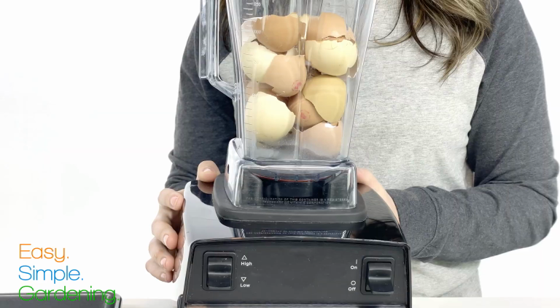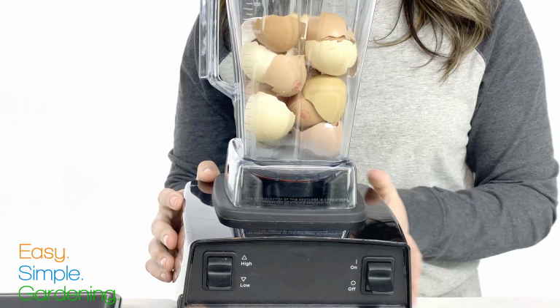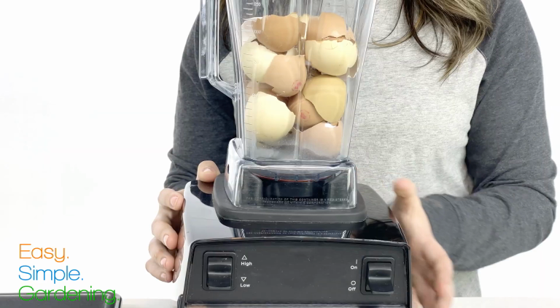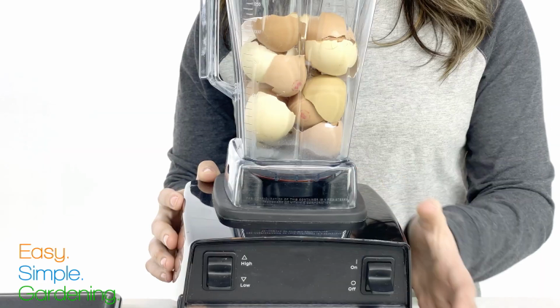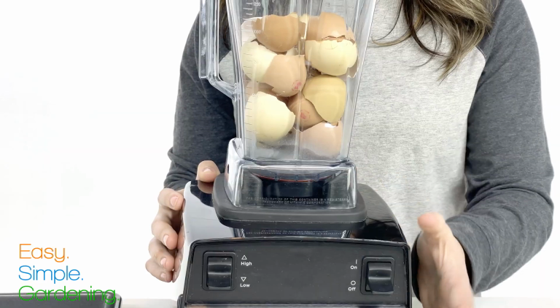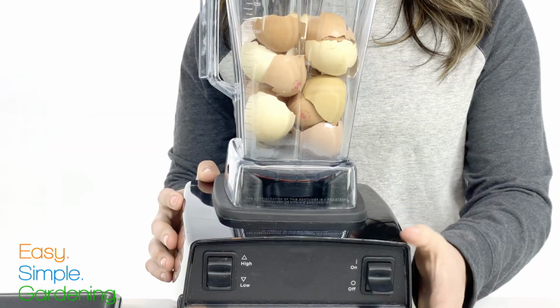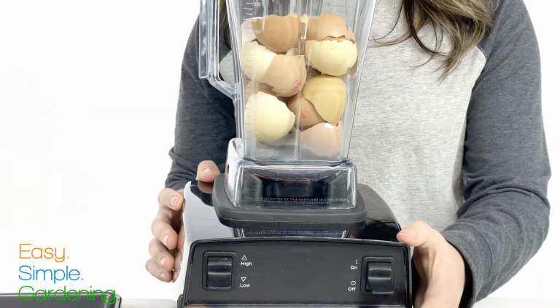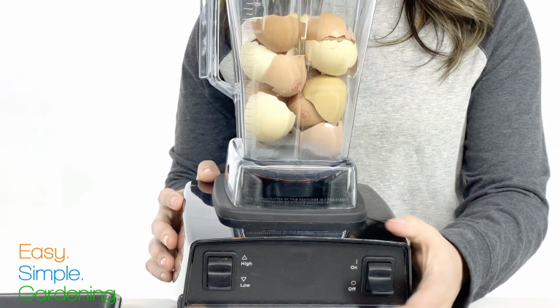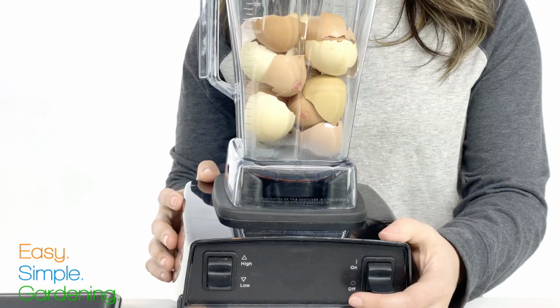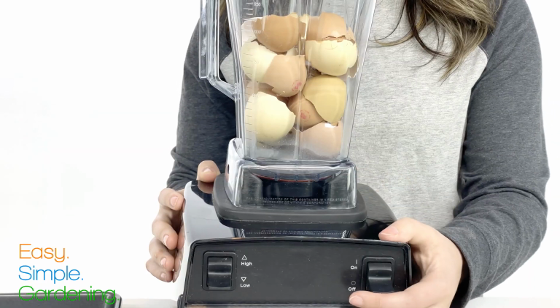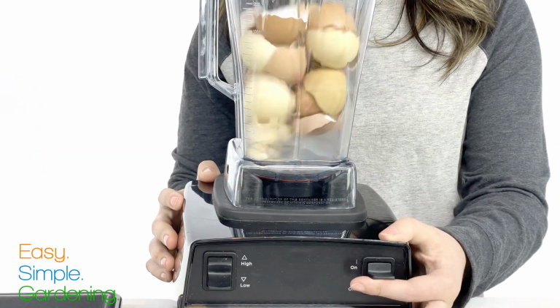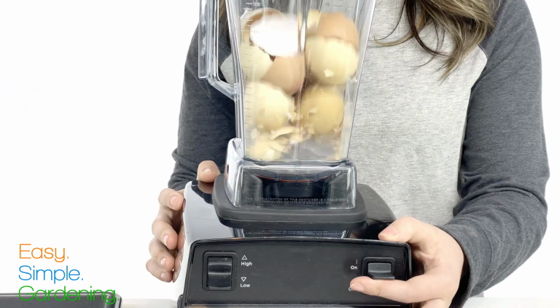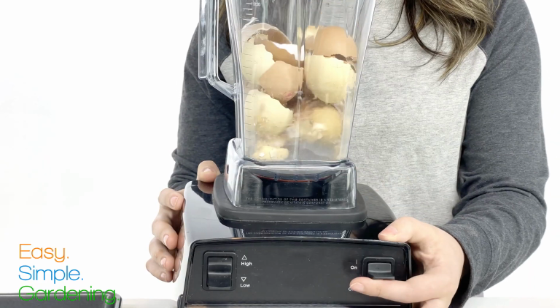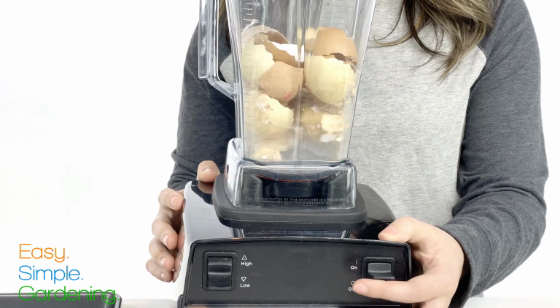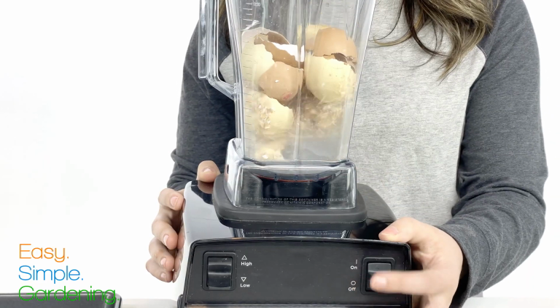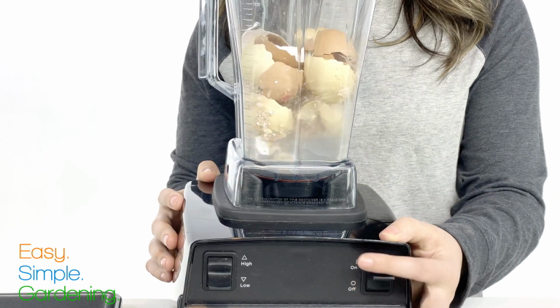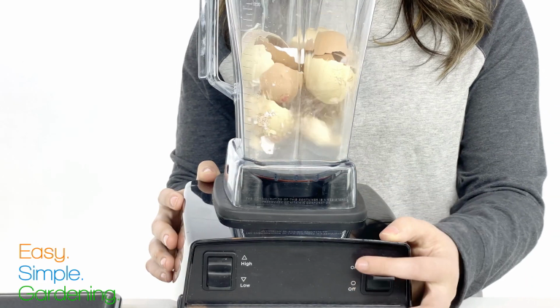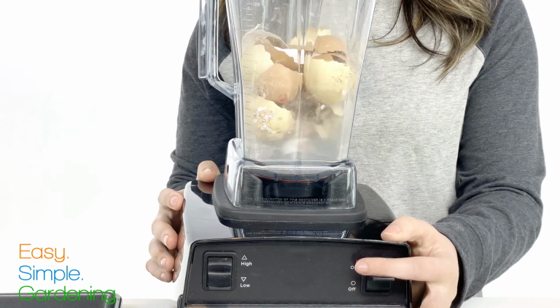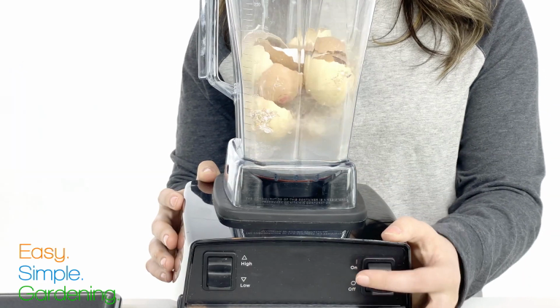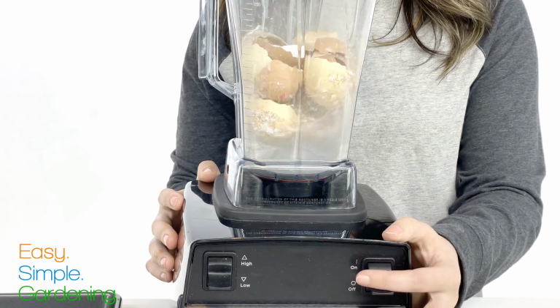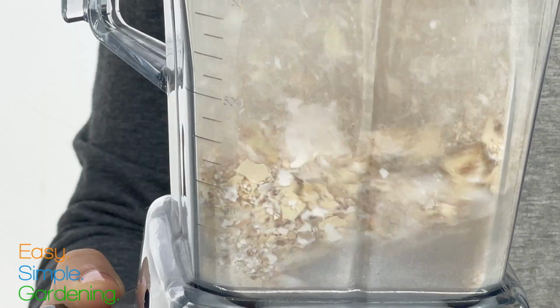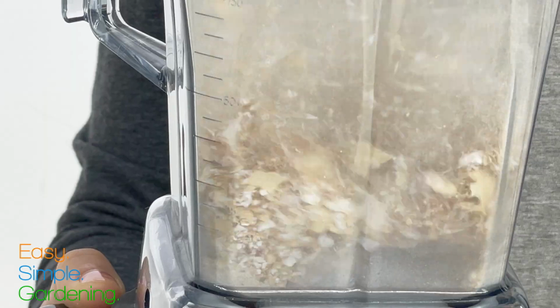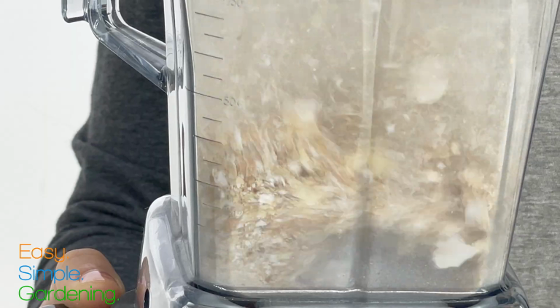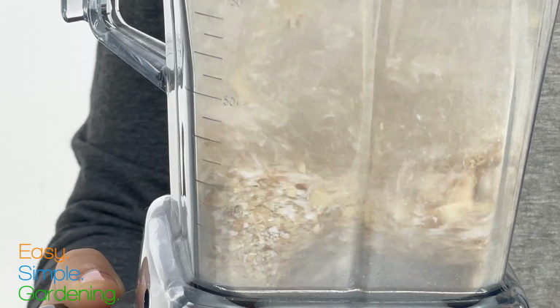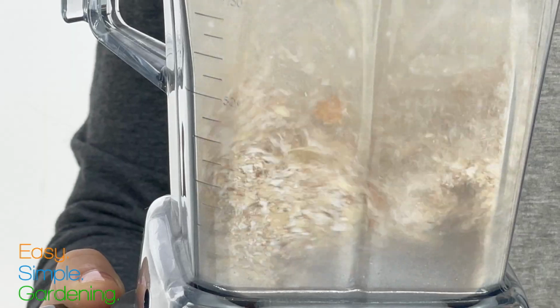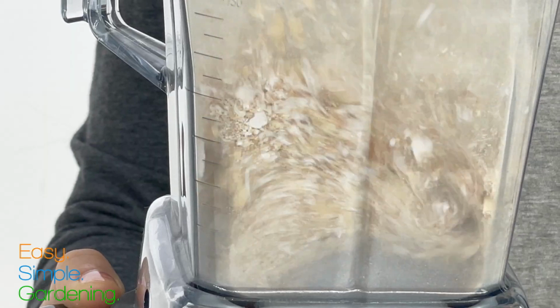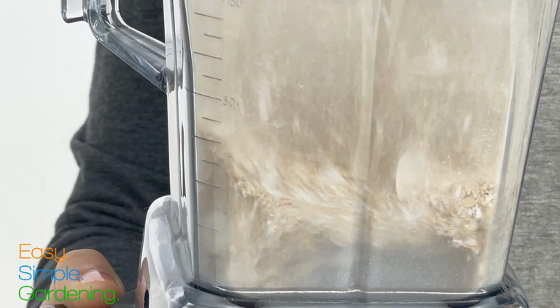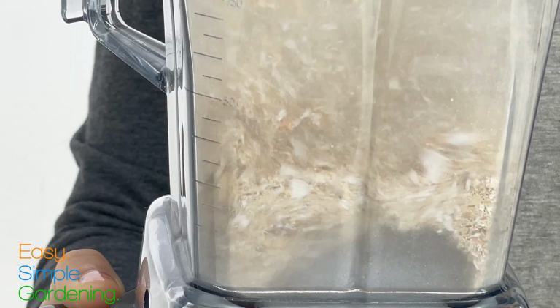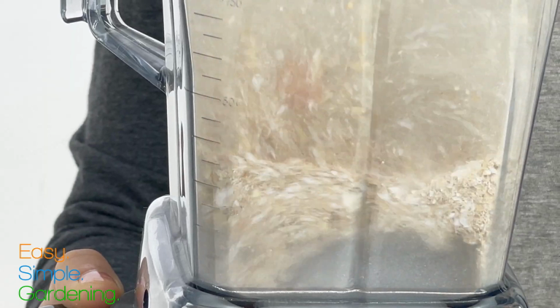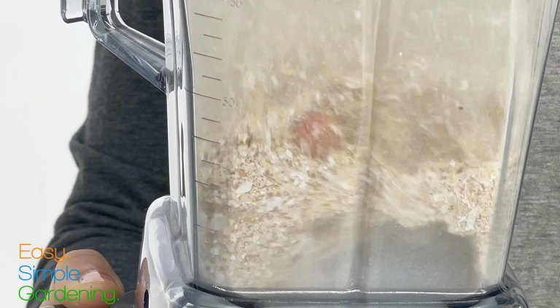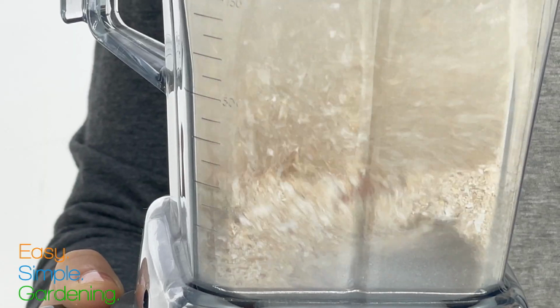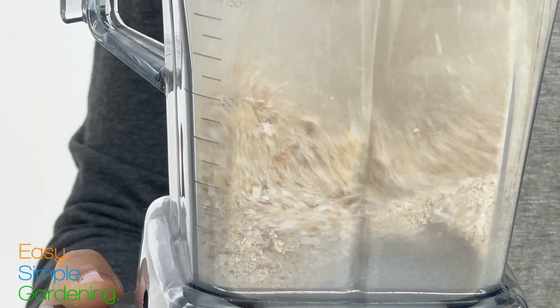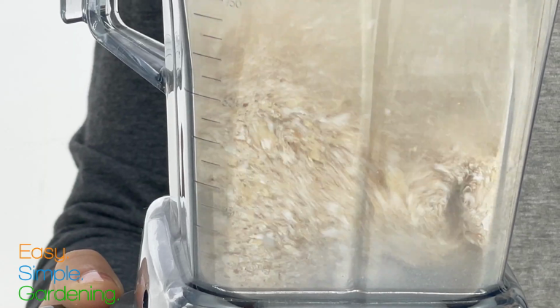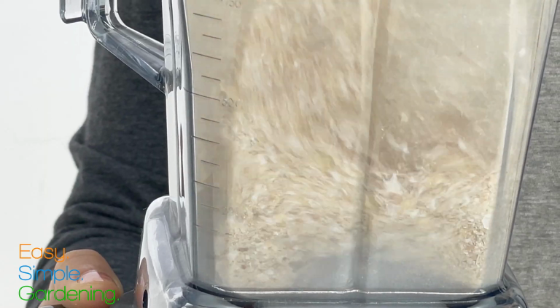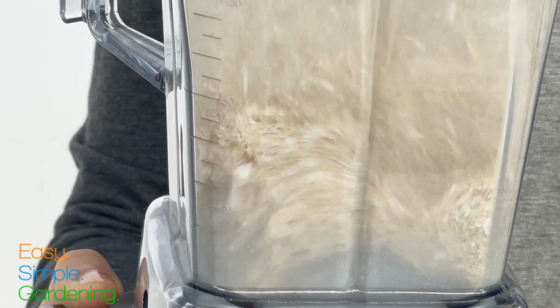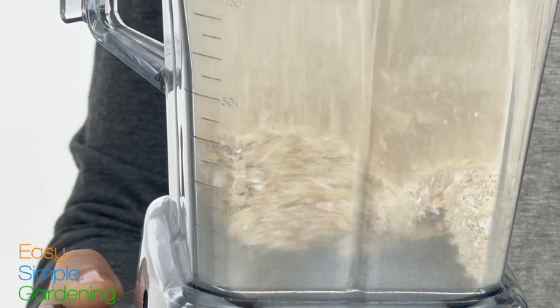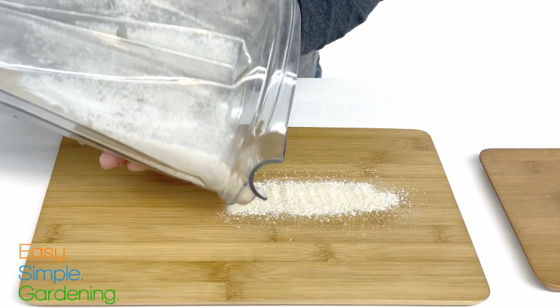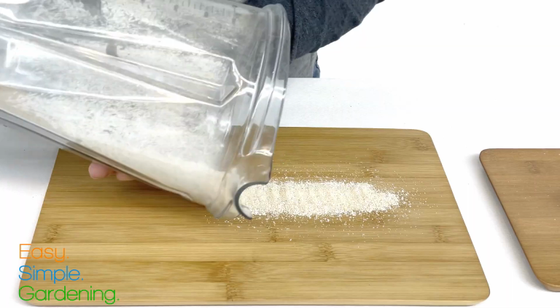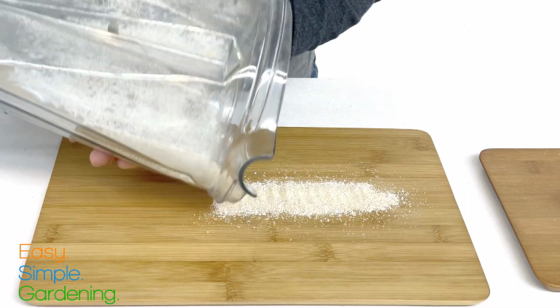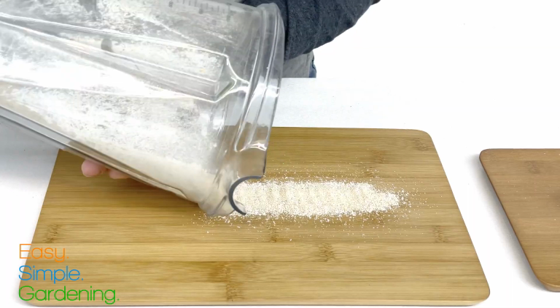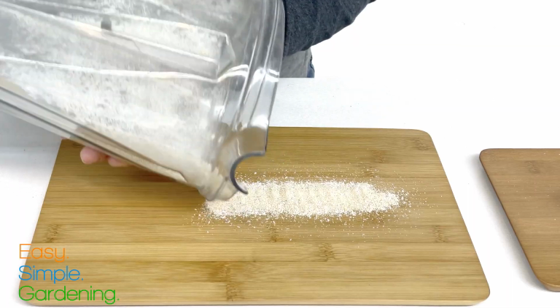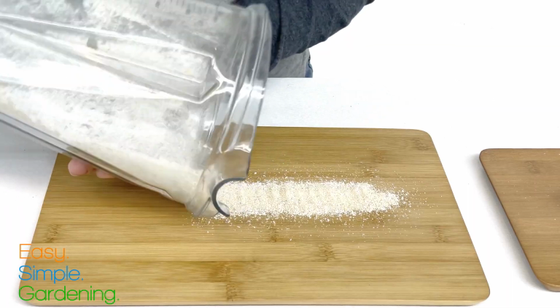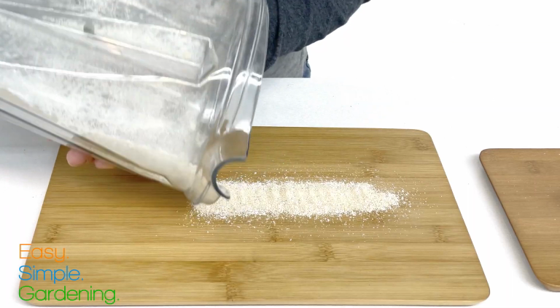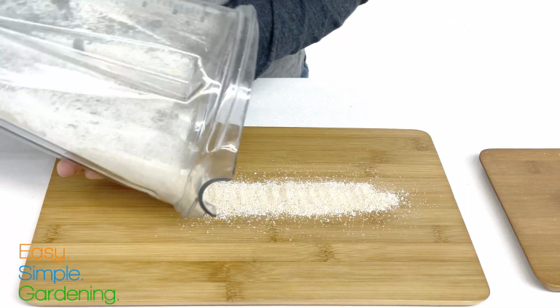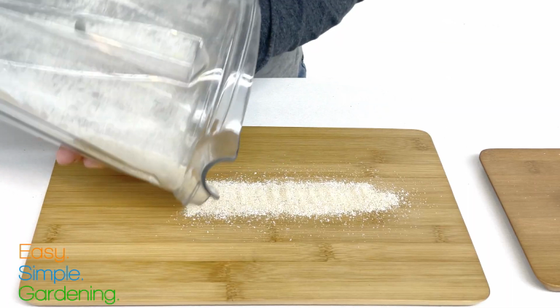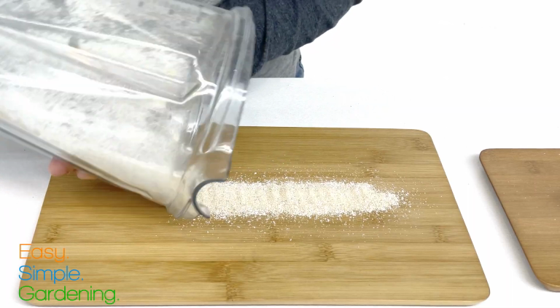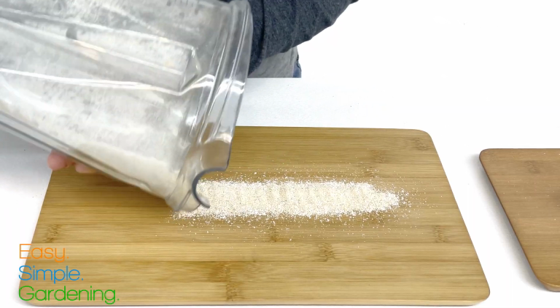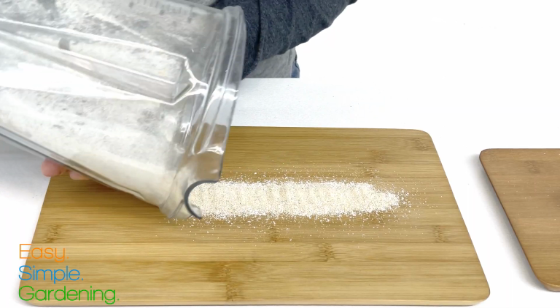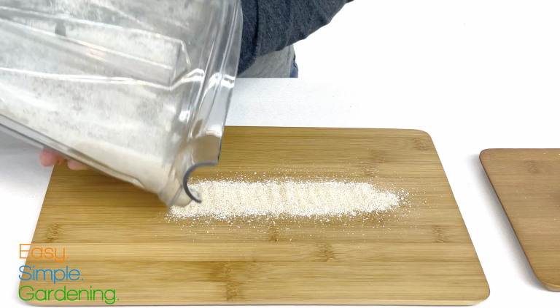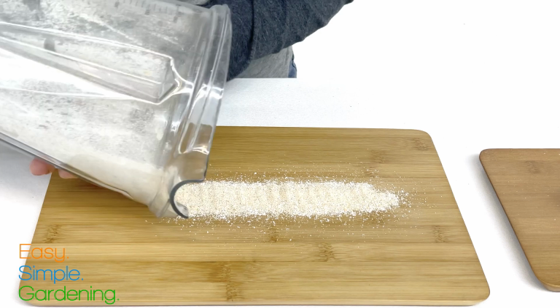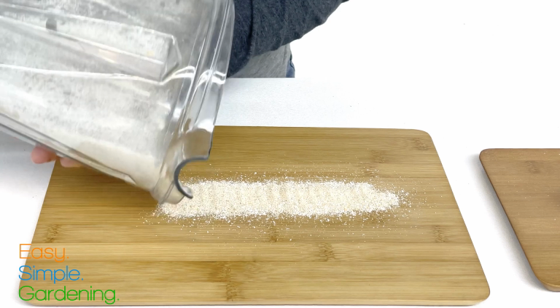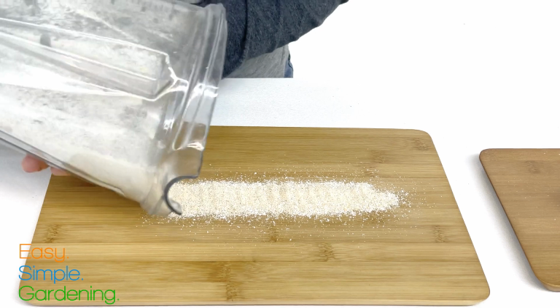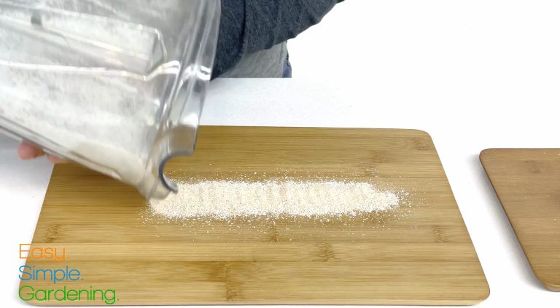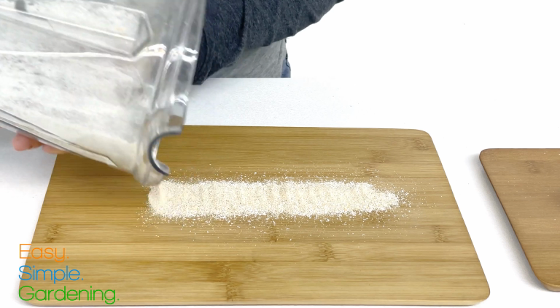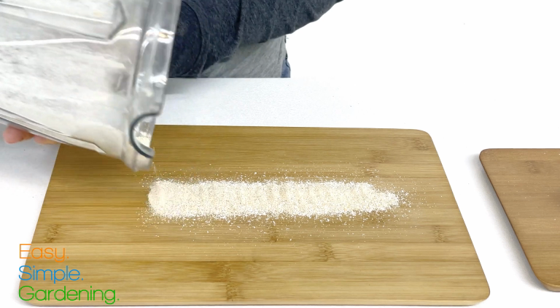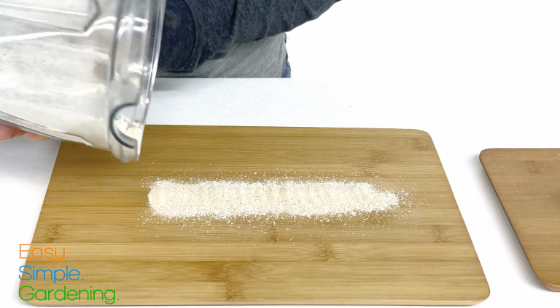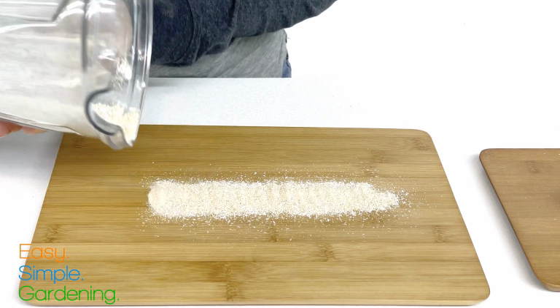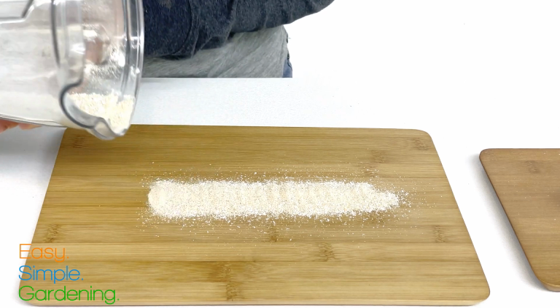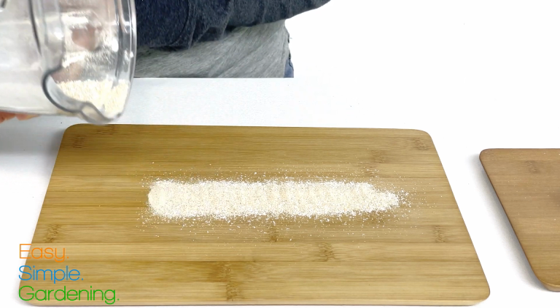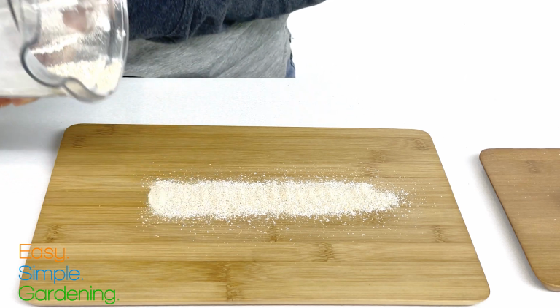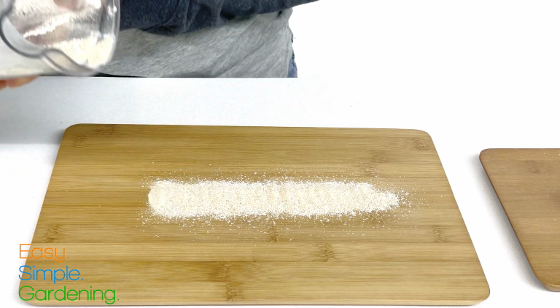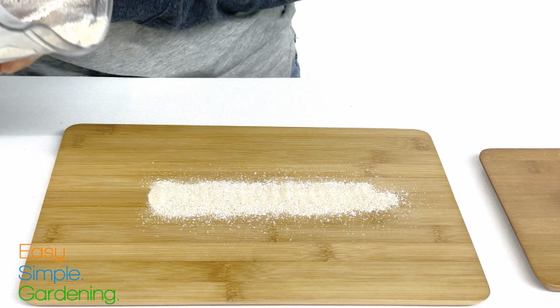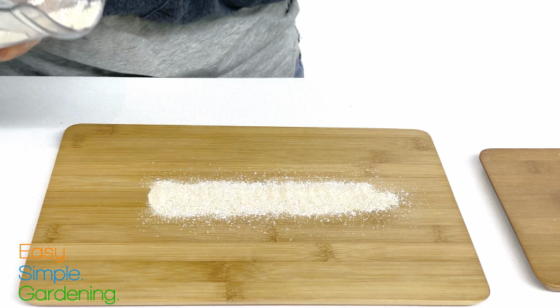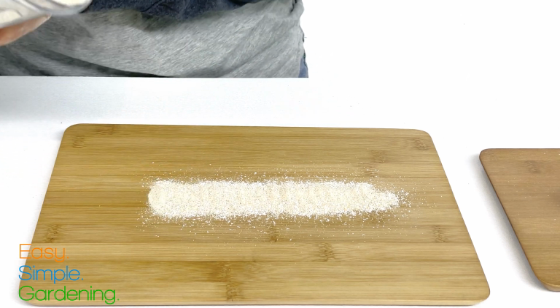Grind the shells by using a blender, coffee grinder, or good old-fashioned mortar and pestle. The finer the better.